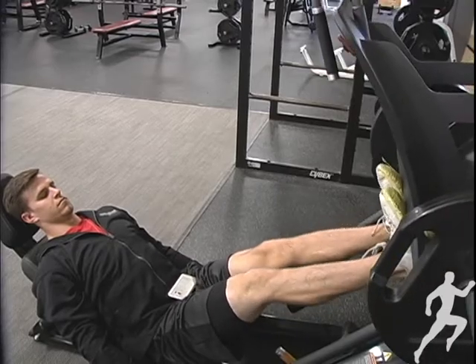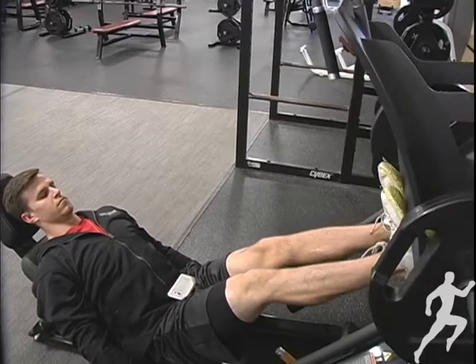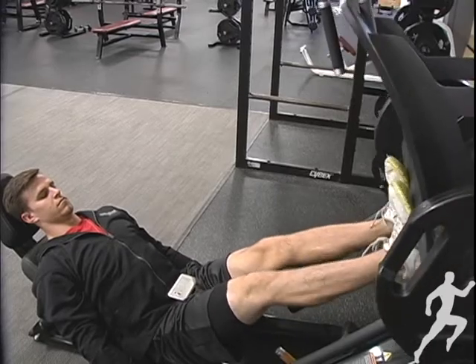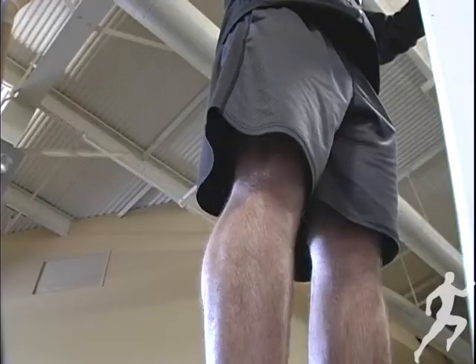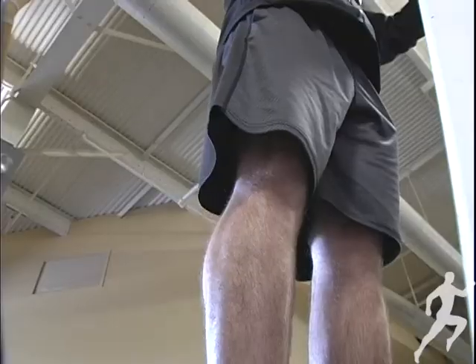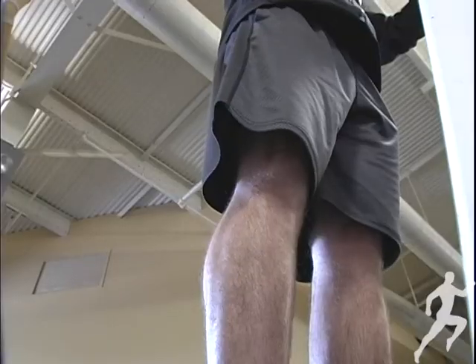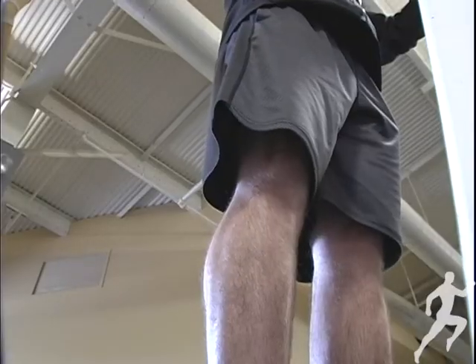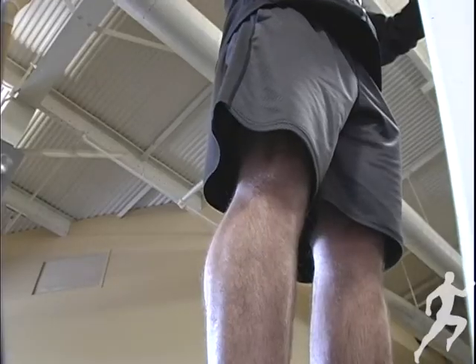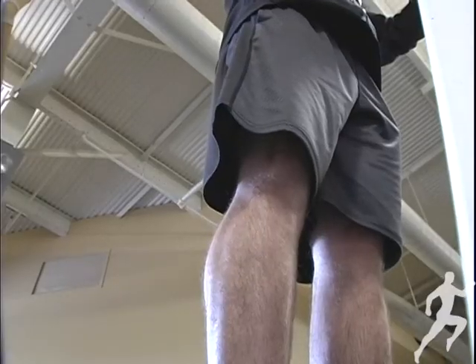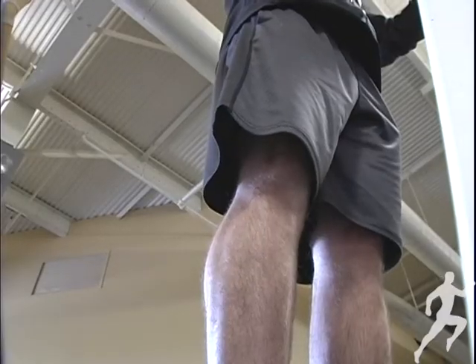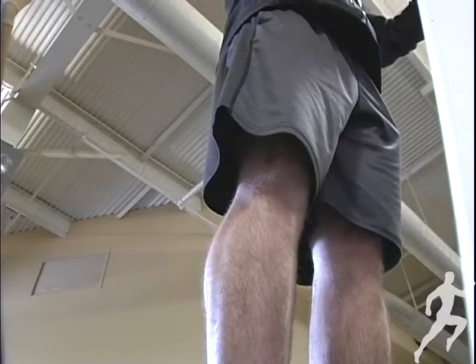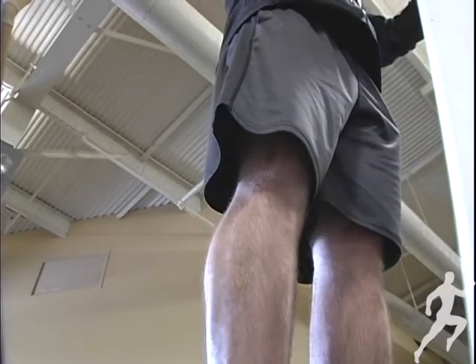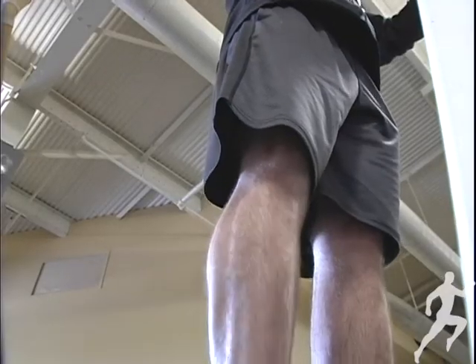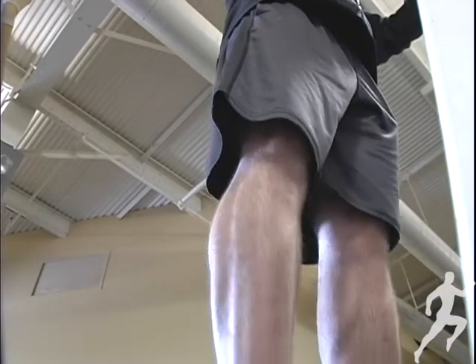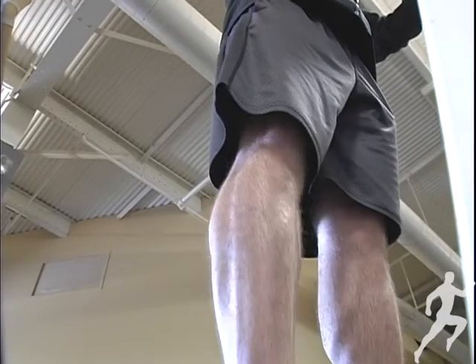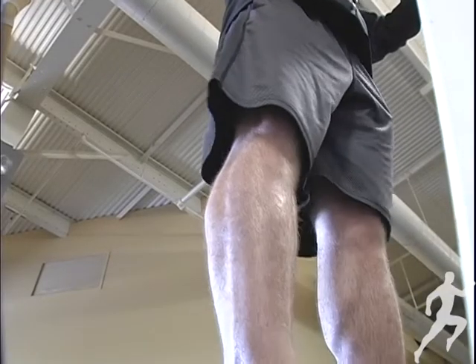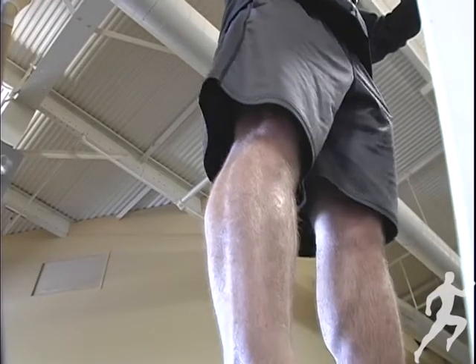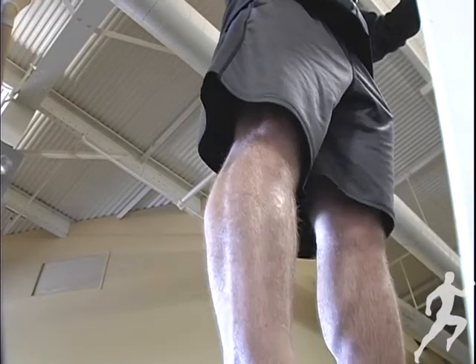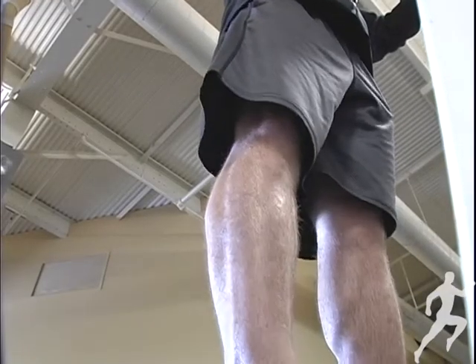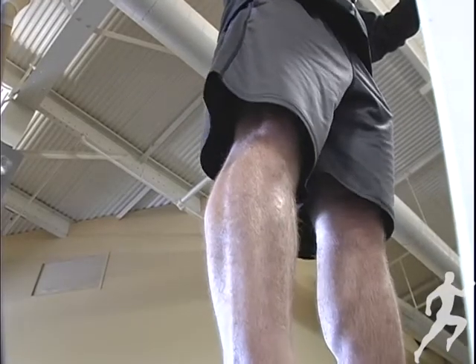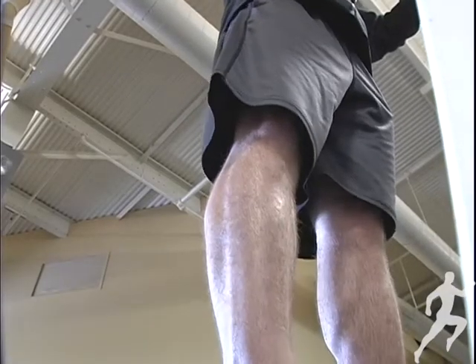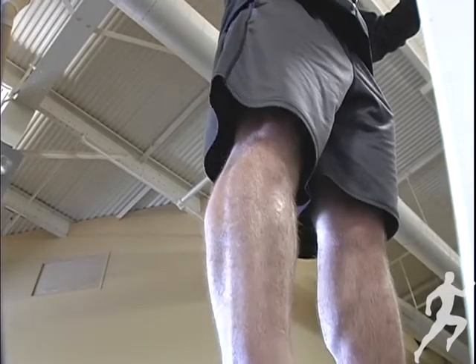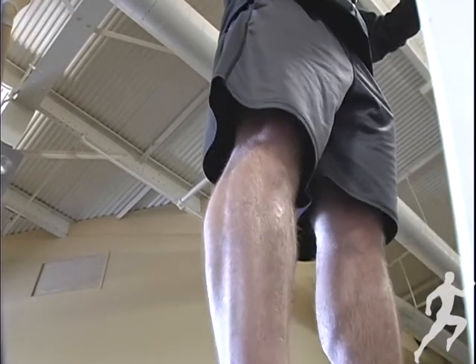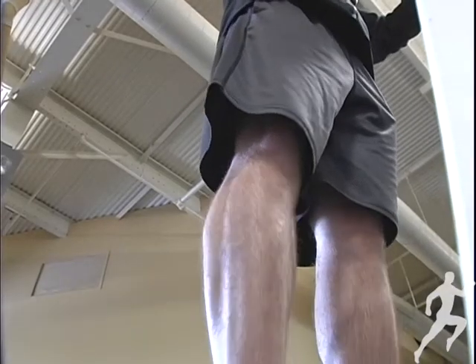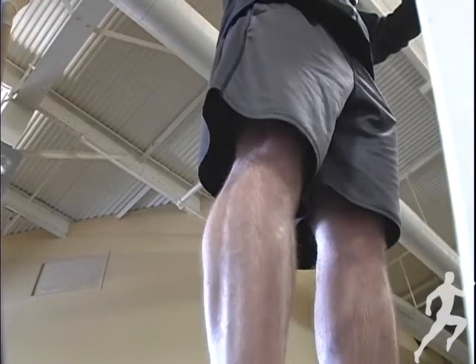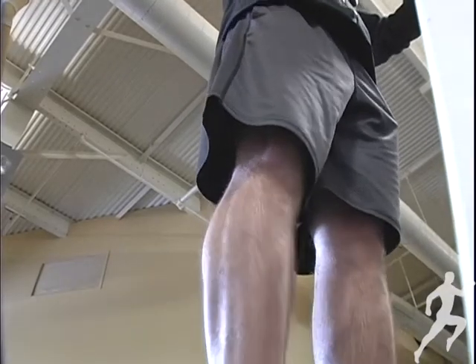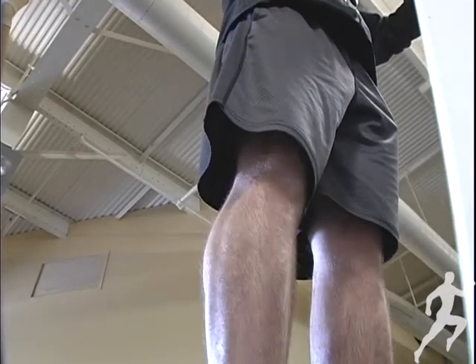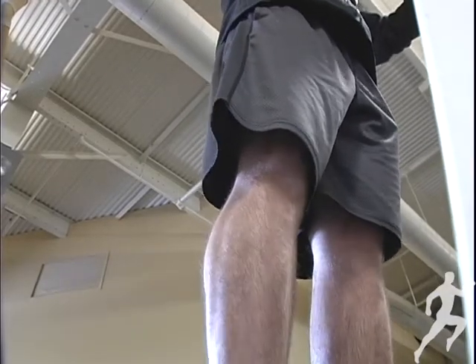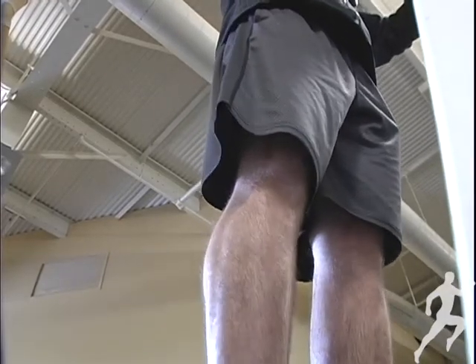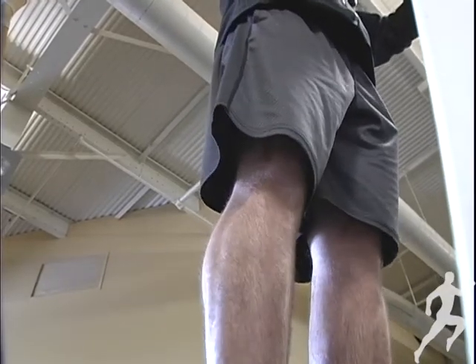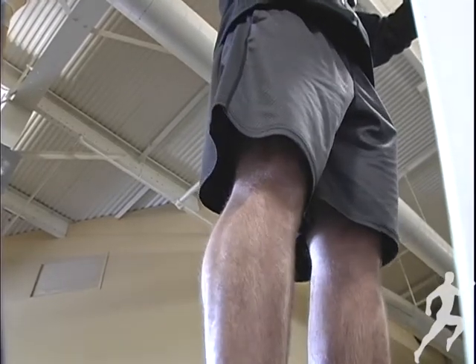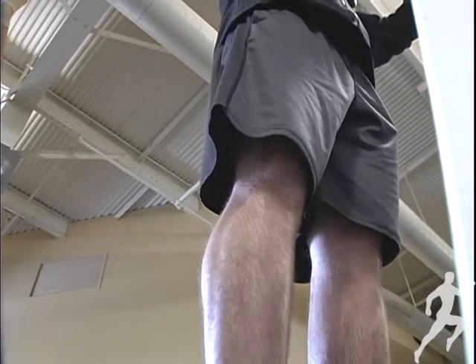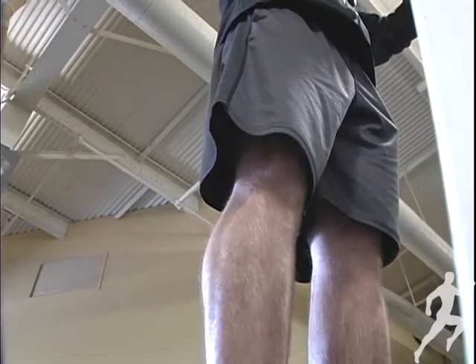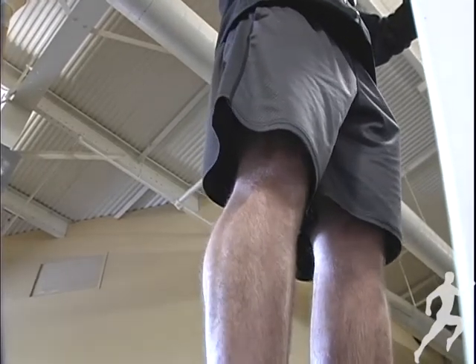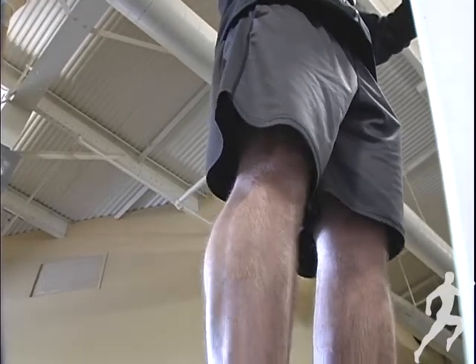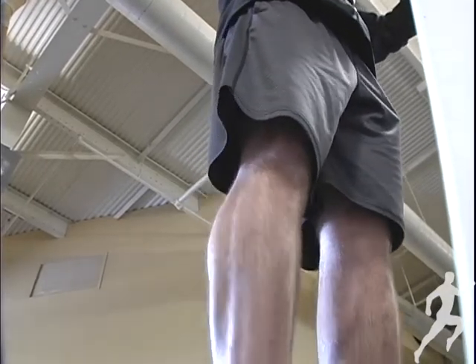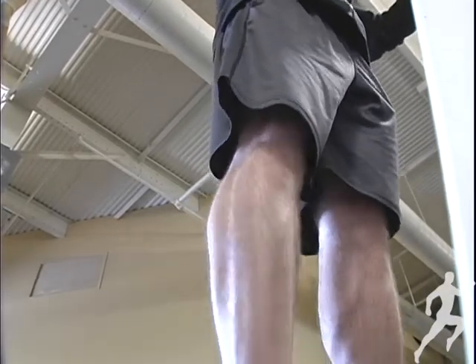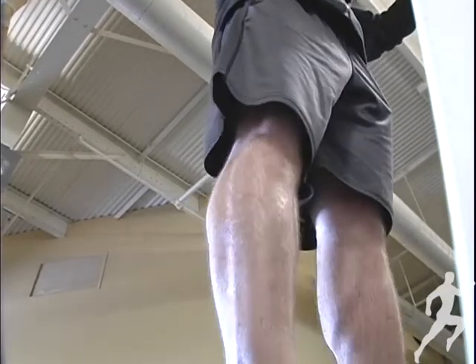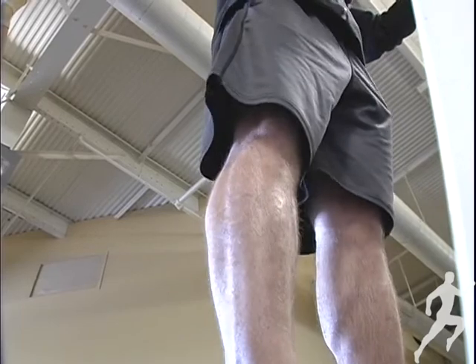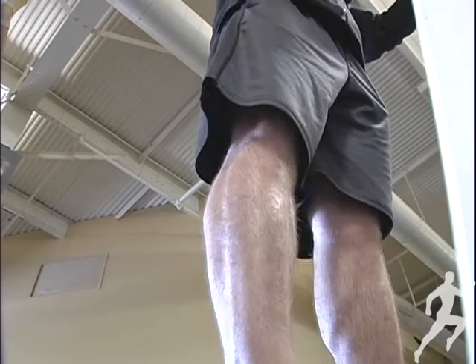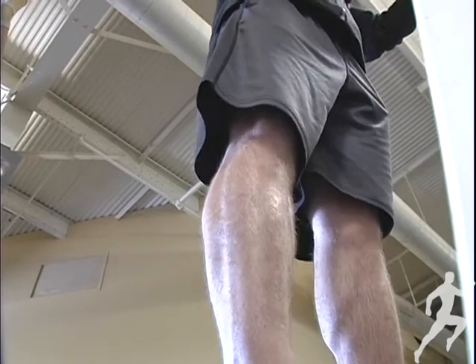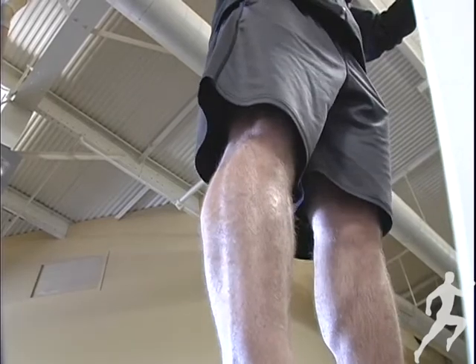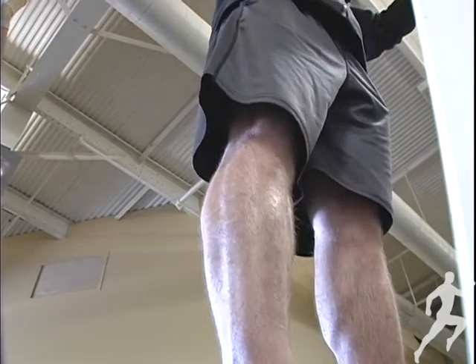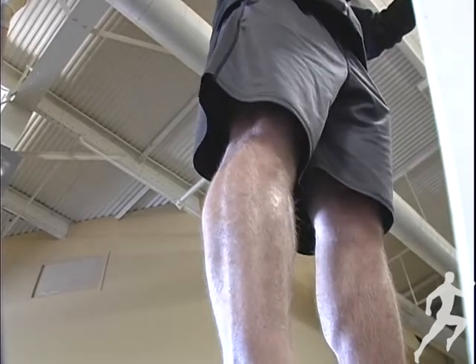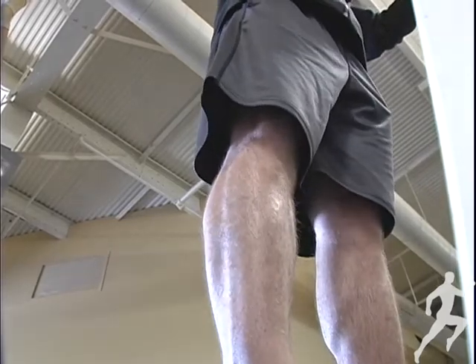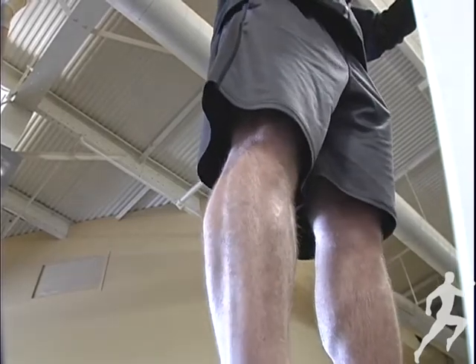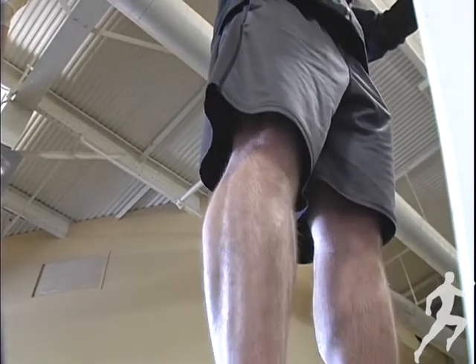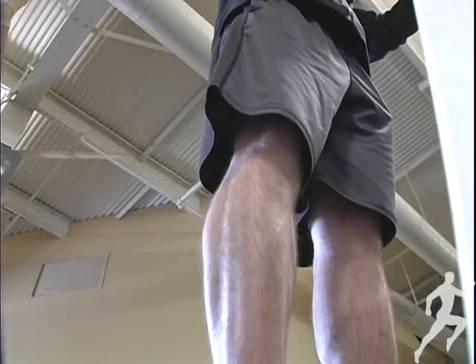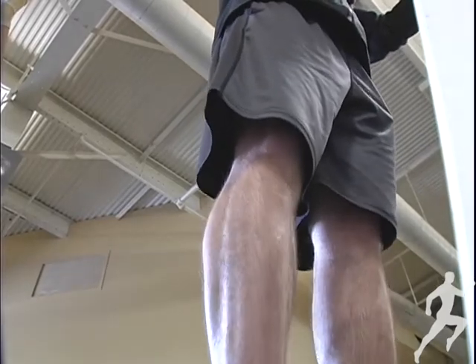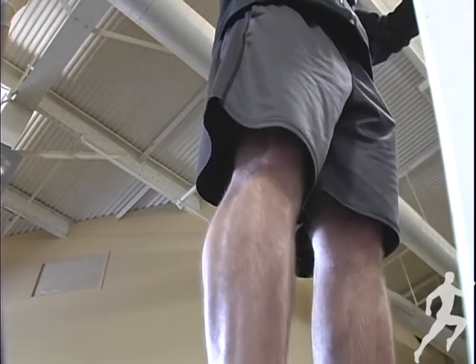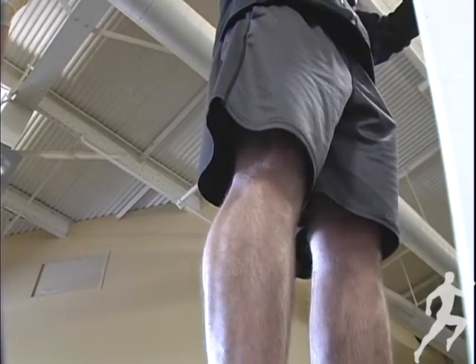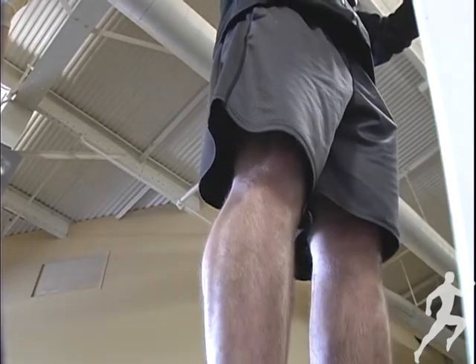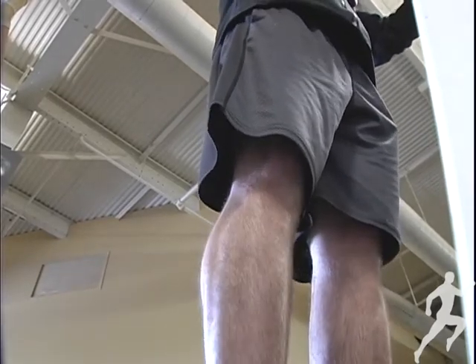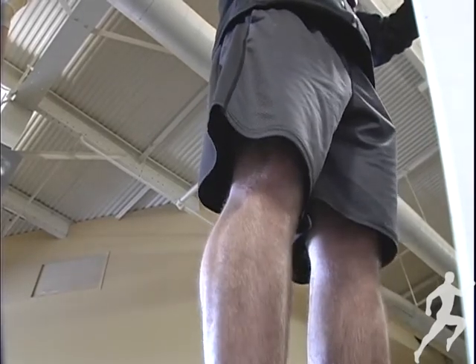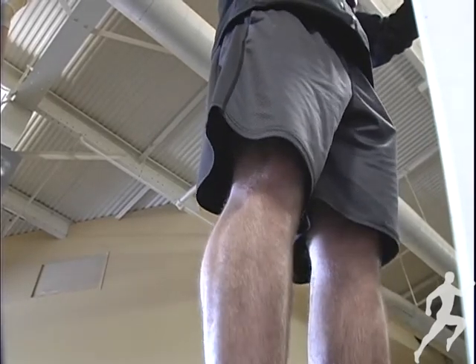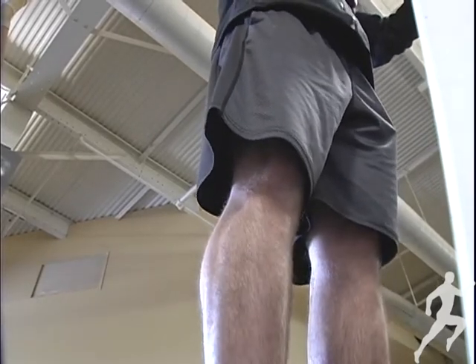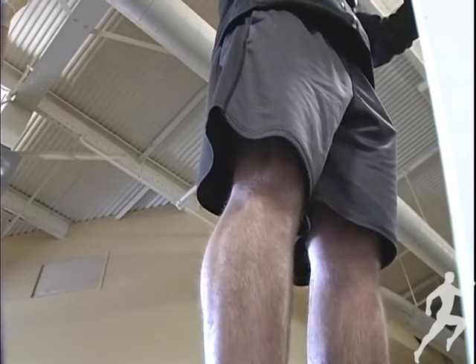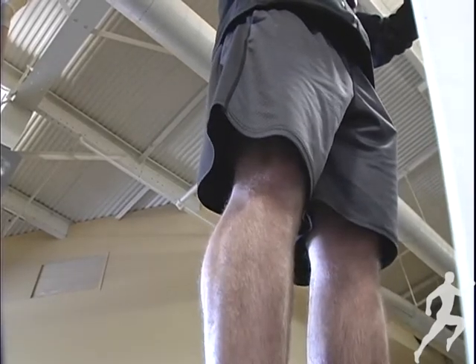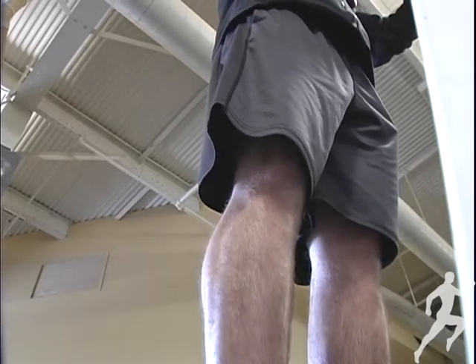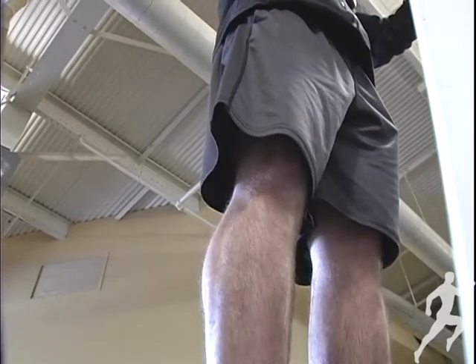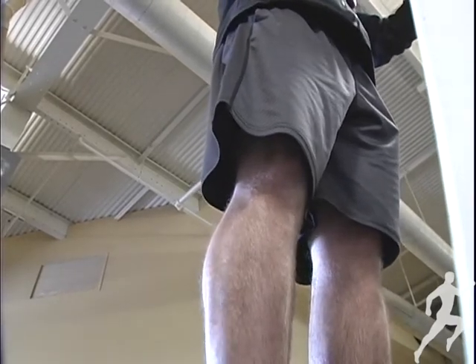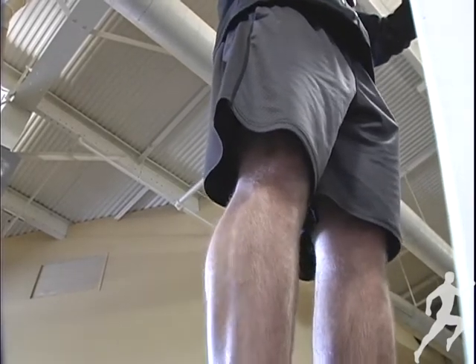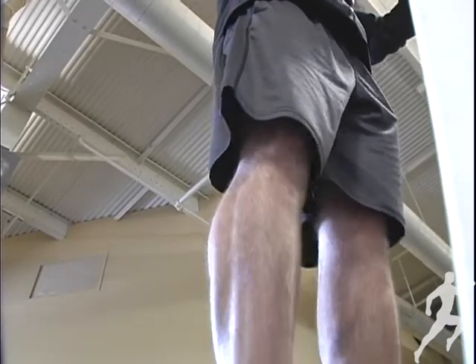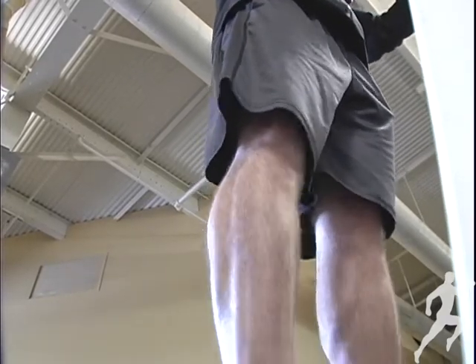I would avoid this exercise if you have a sprained ankle or if you have an inflamed Achilles tendon.